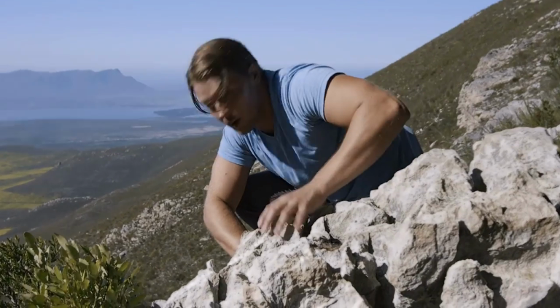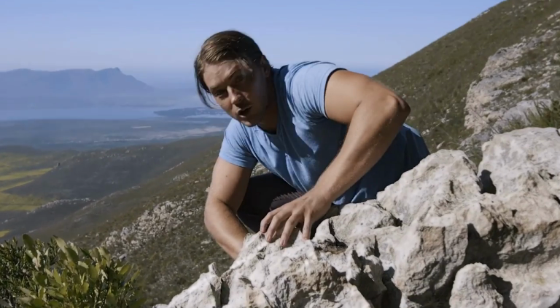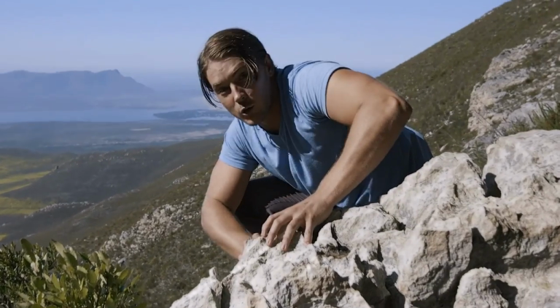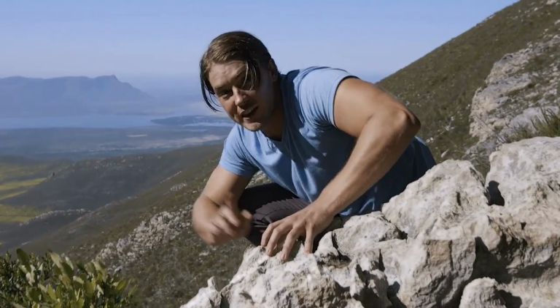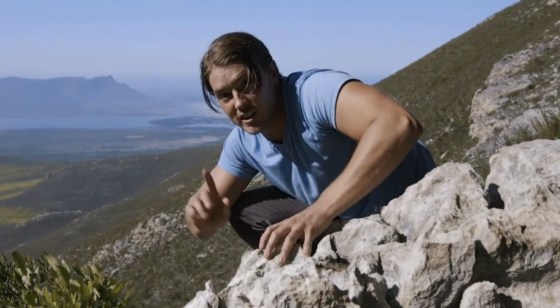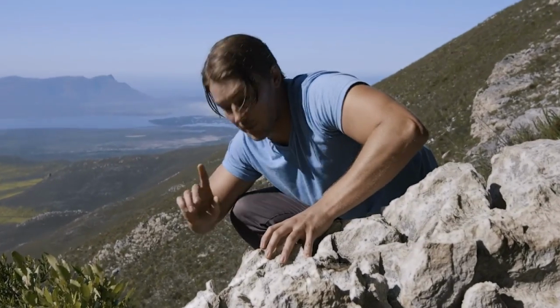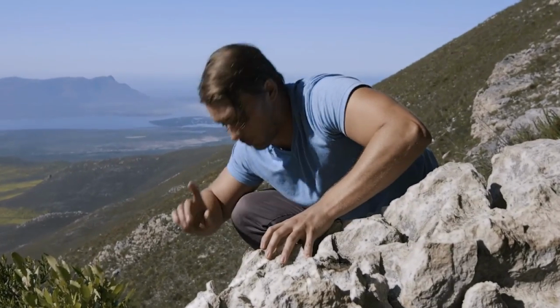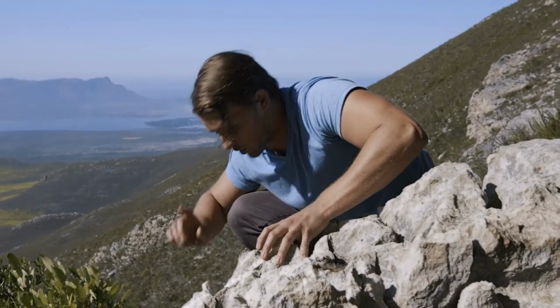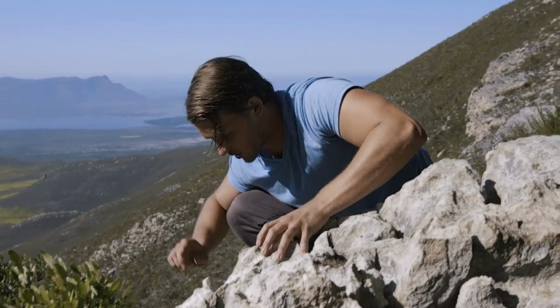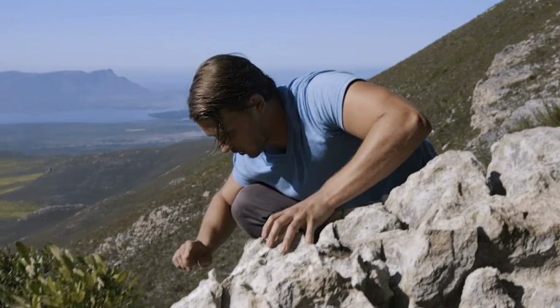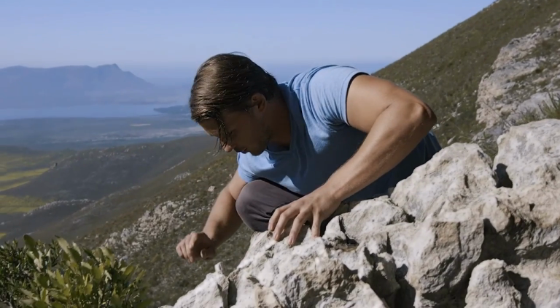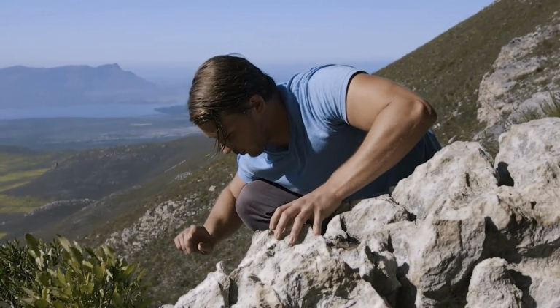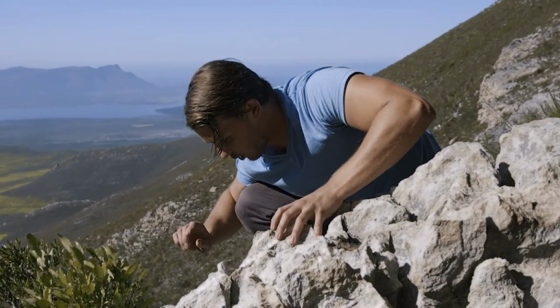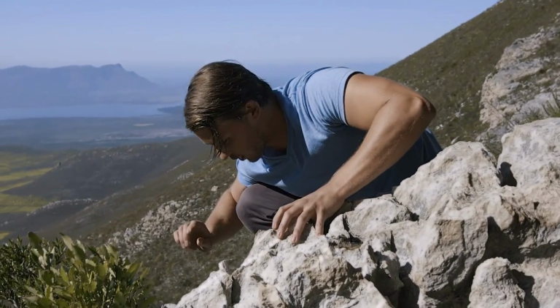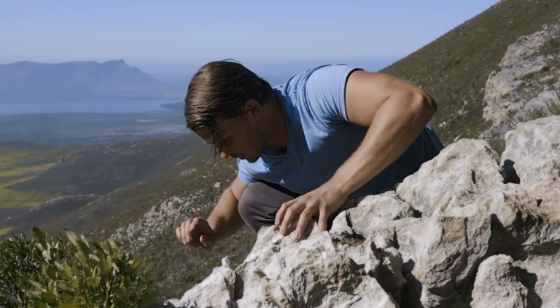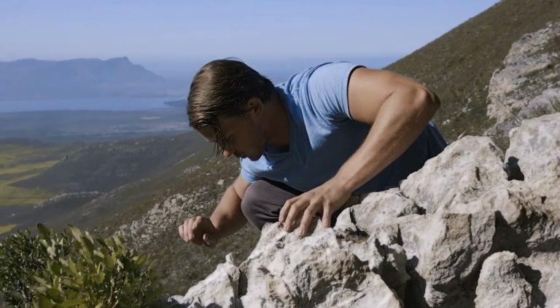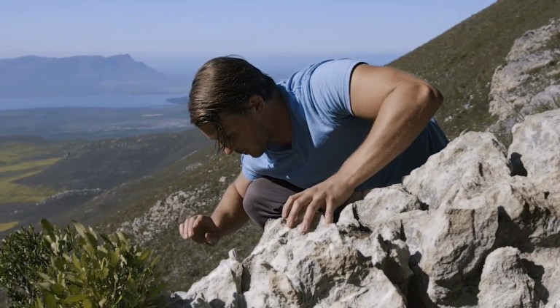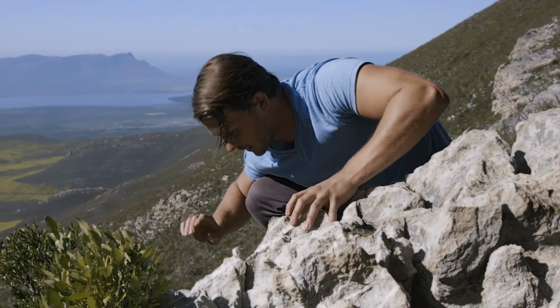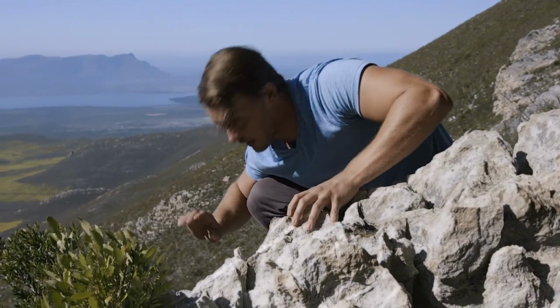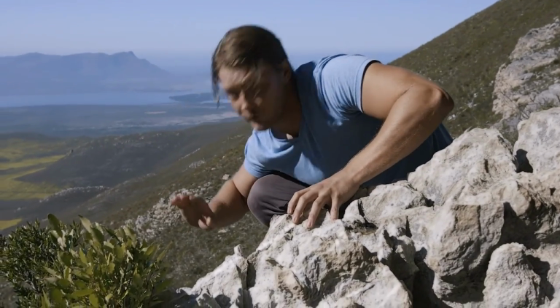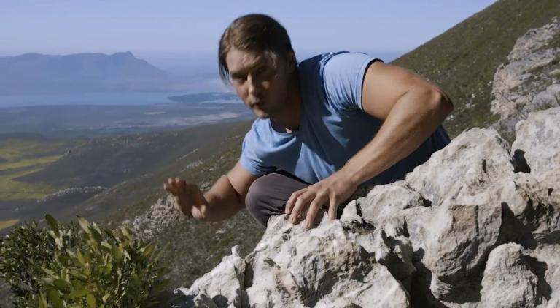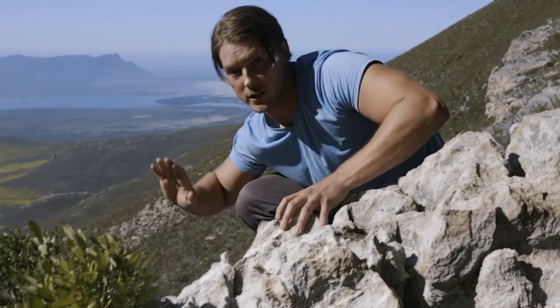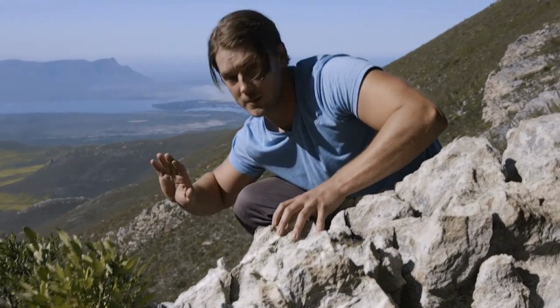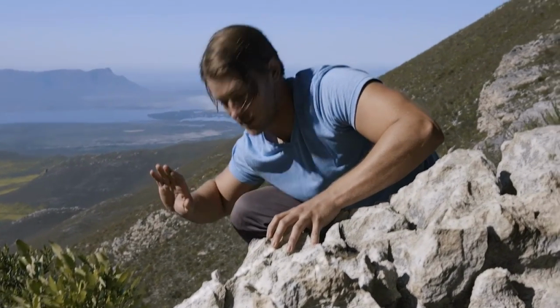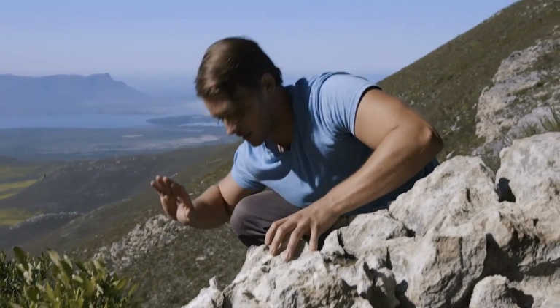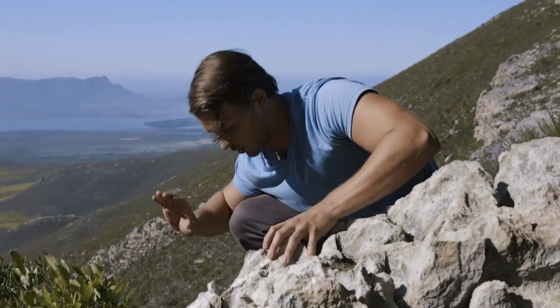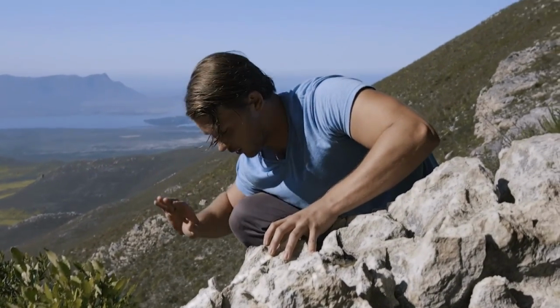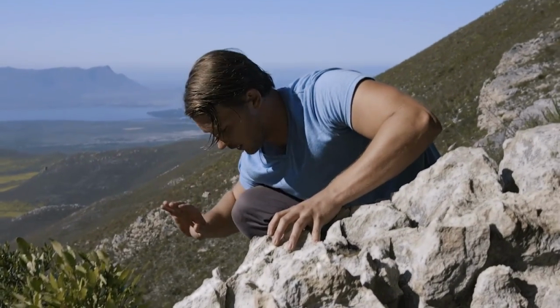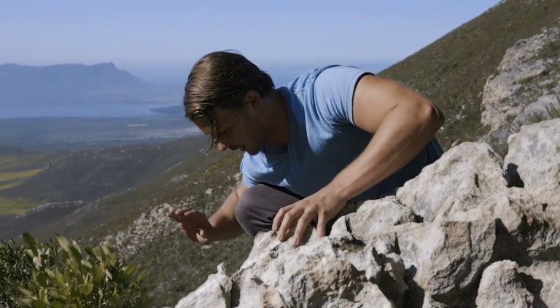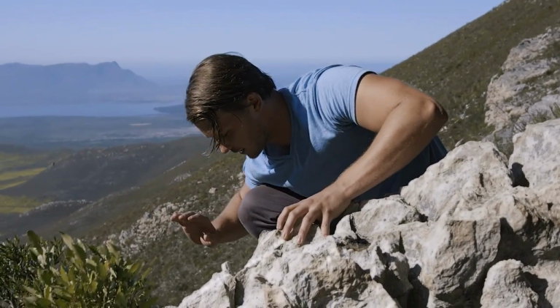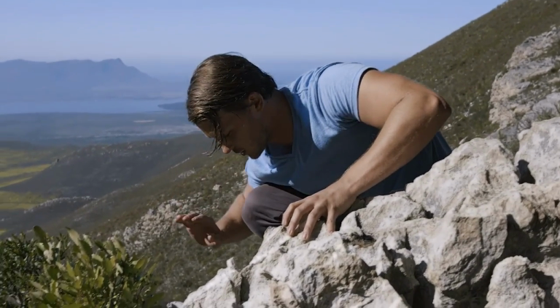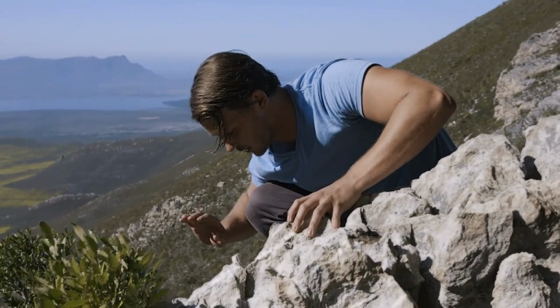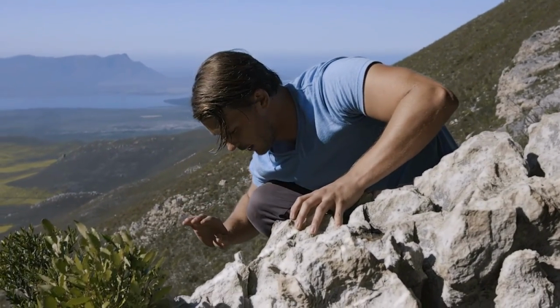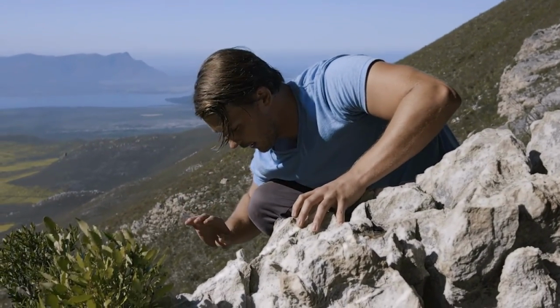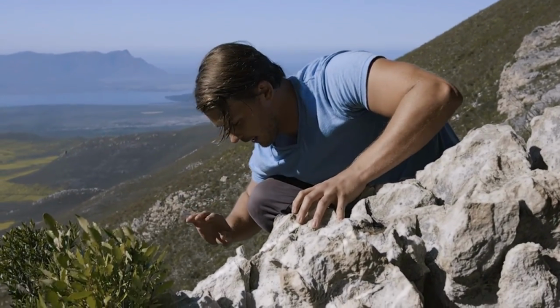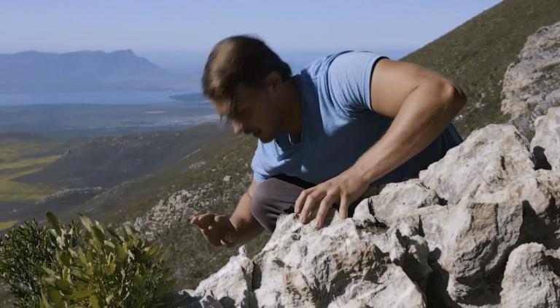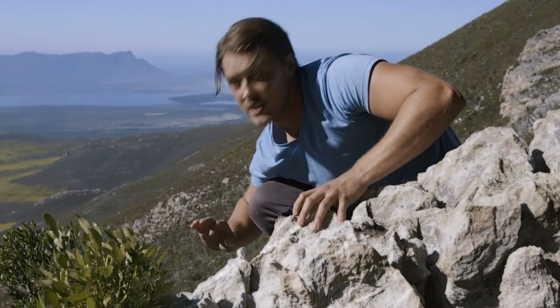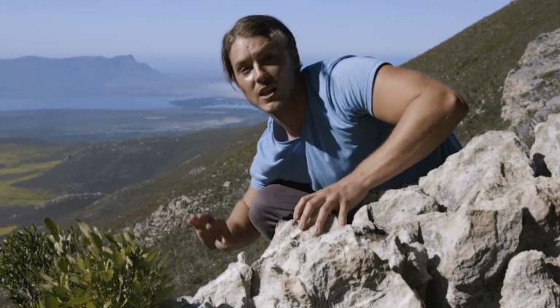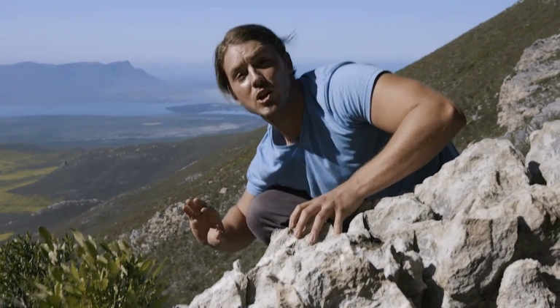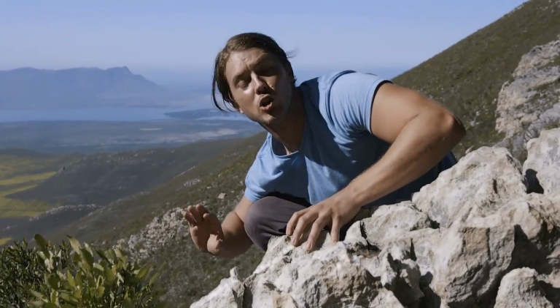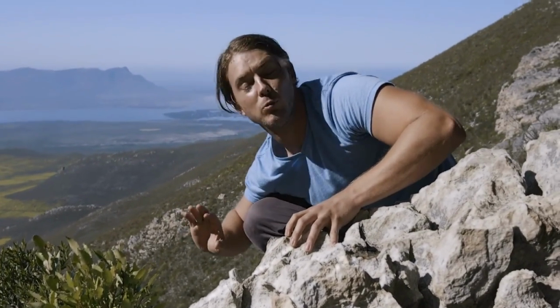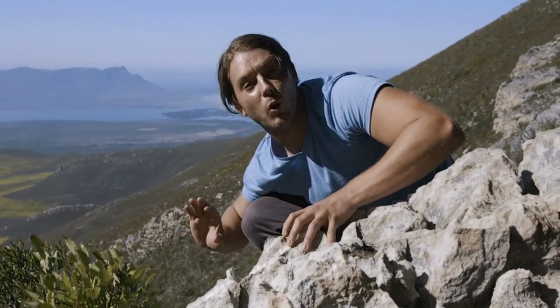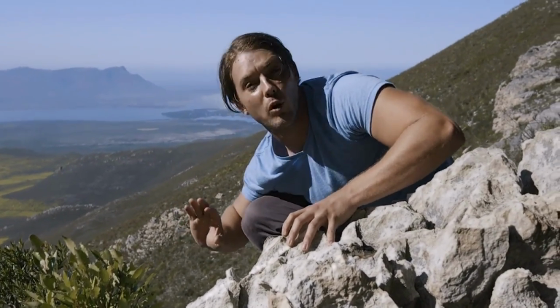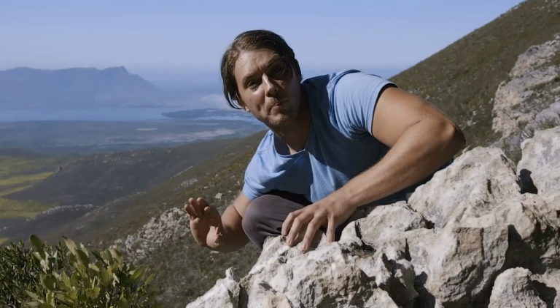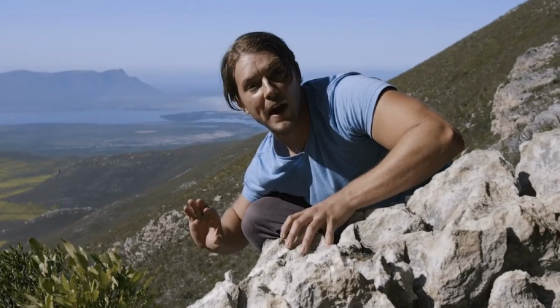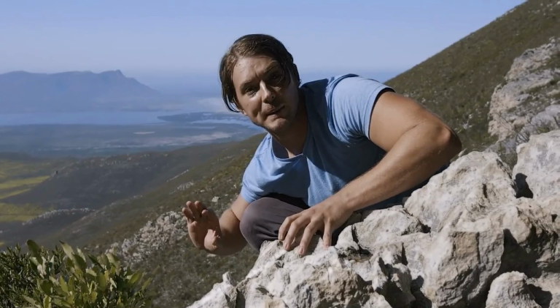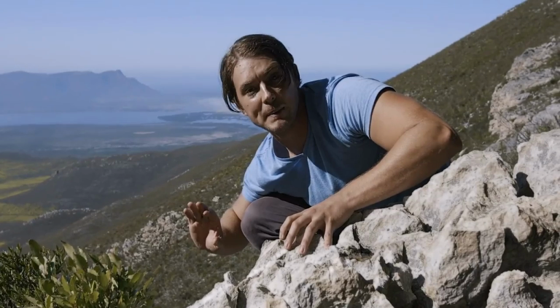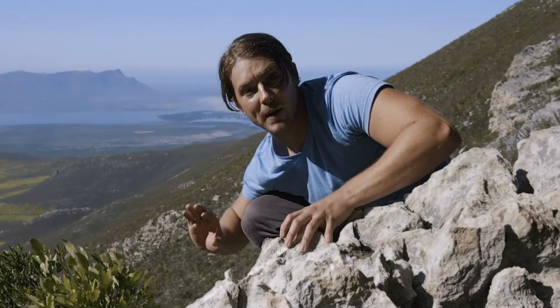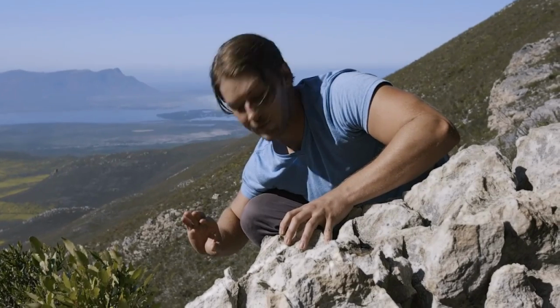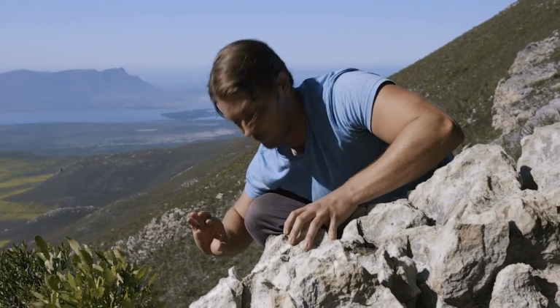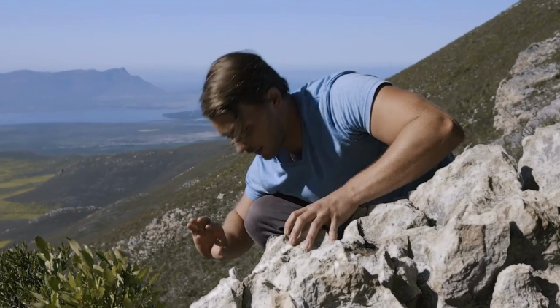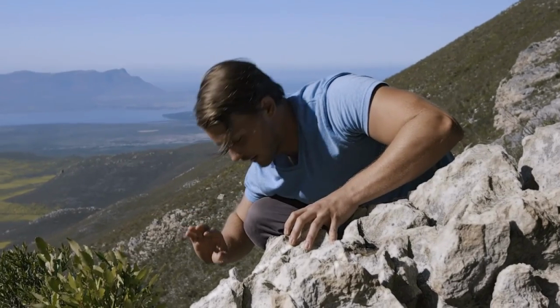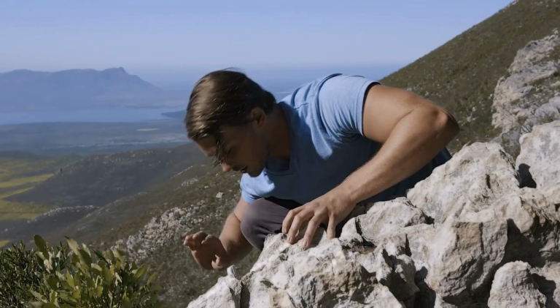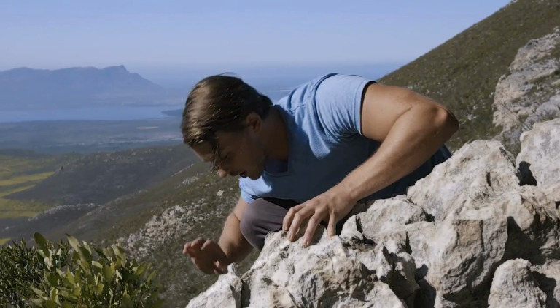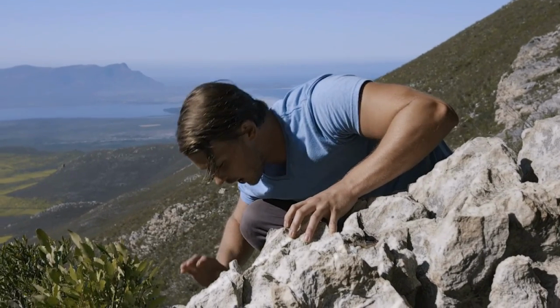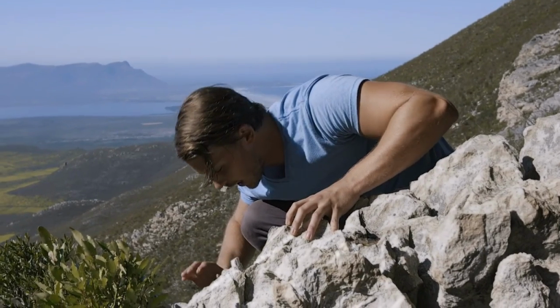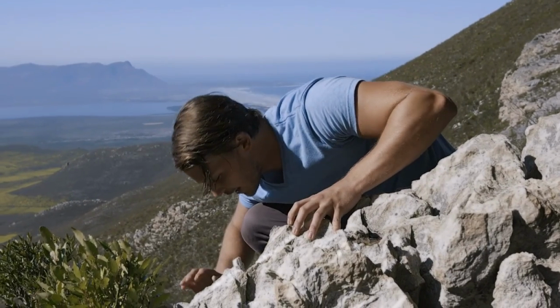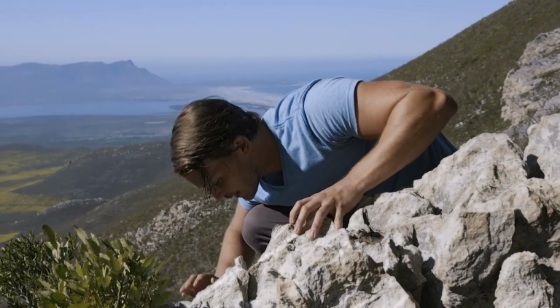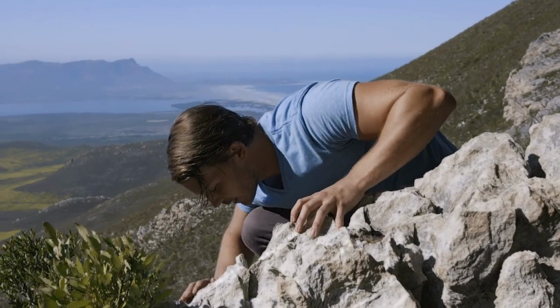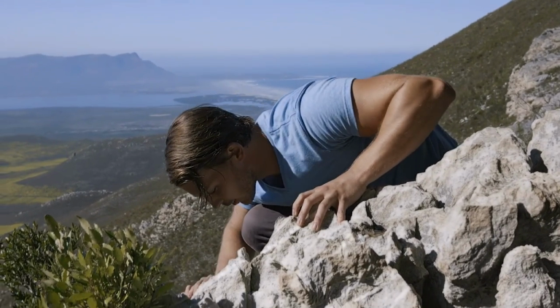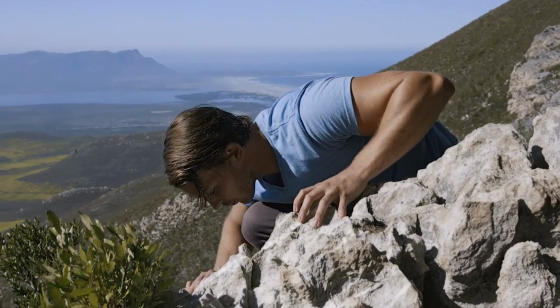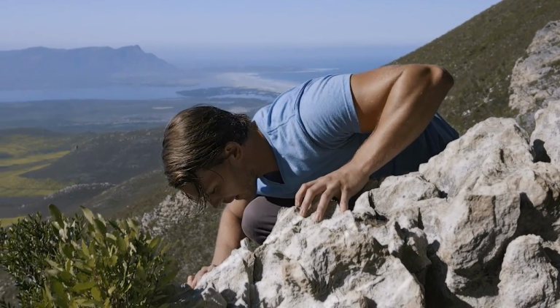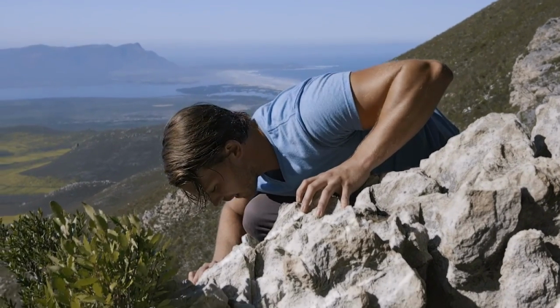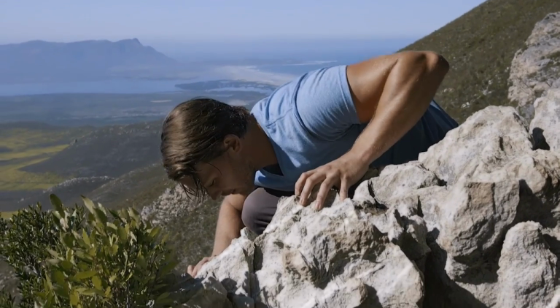Right here, basking on the rock. I just want to be careful because I'm sitting here on the edge. It's a newborn baby Puff Adder. Tiny little baby.